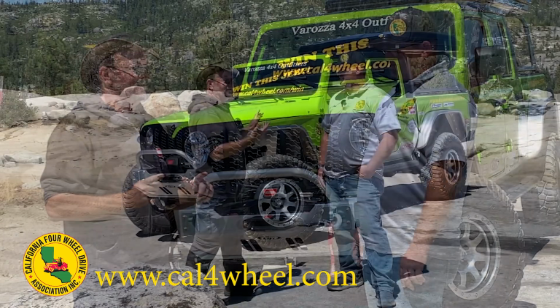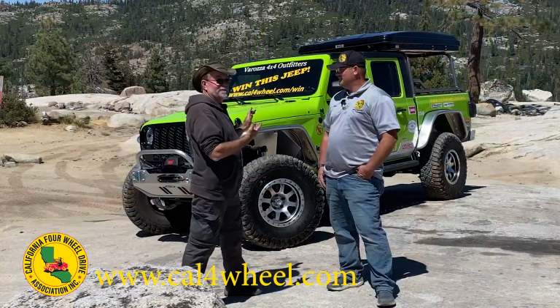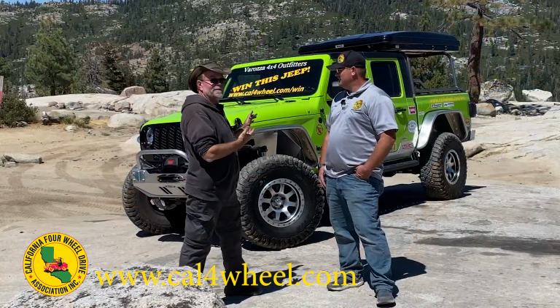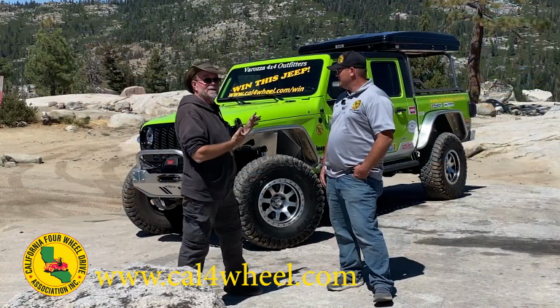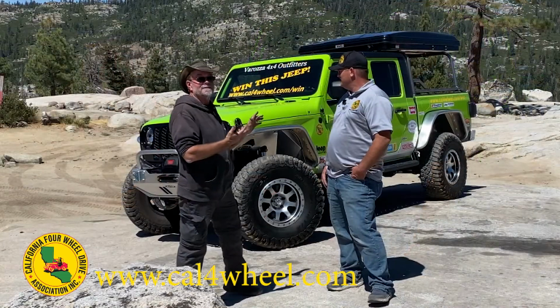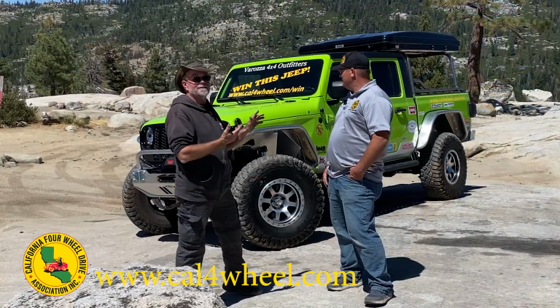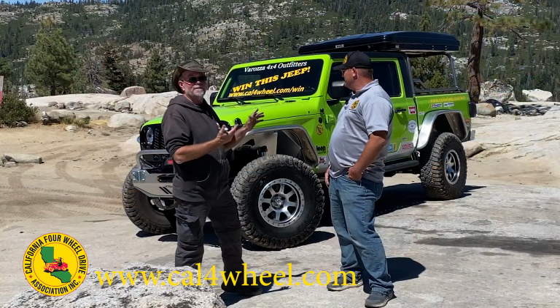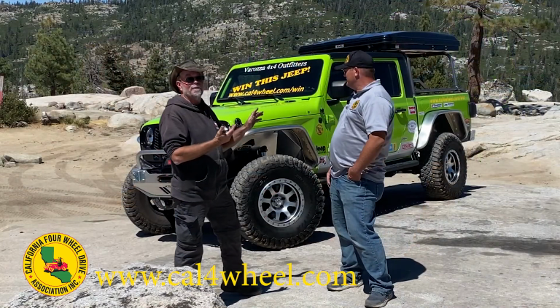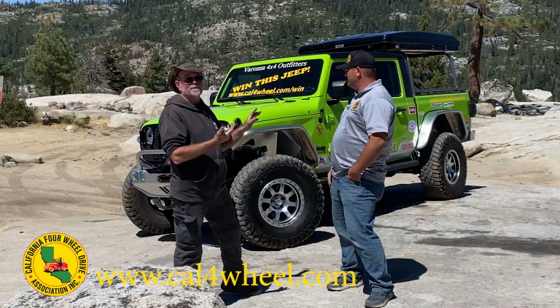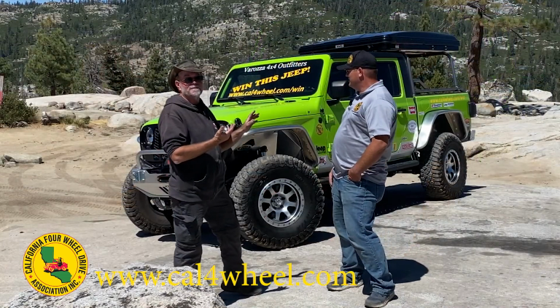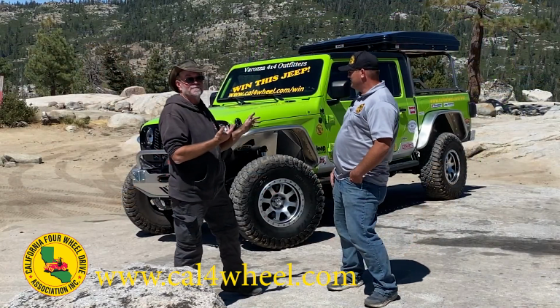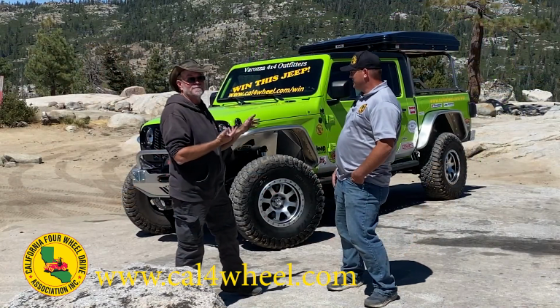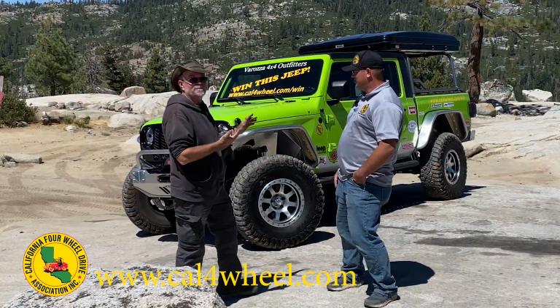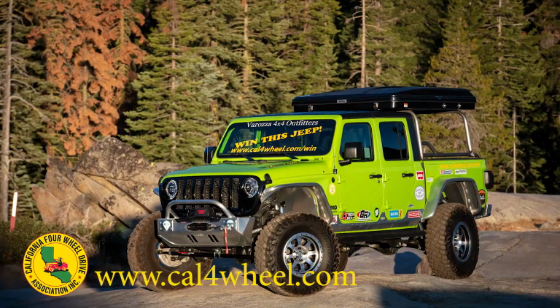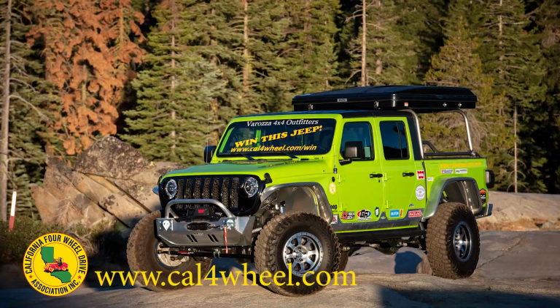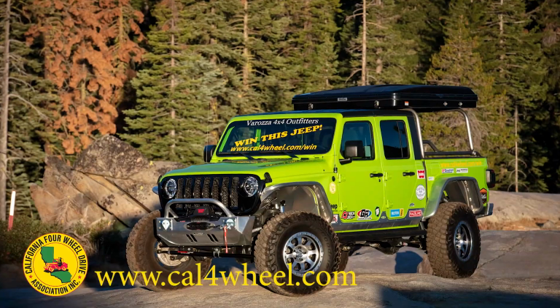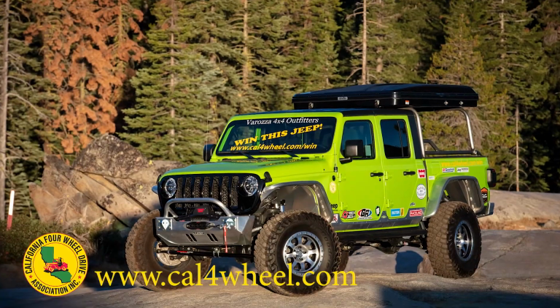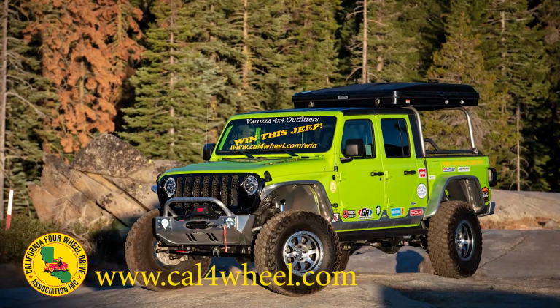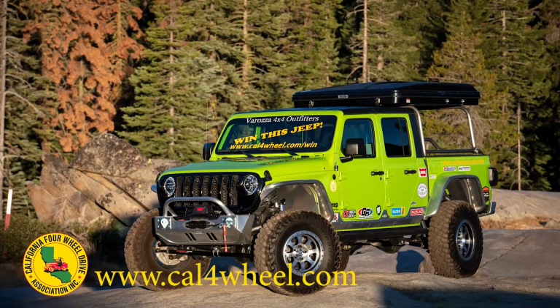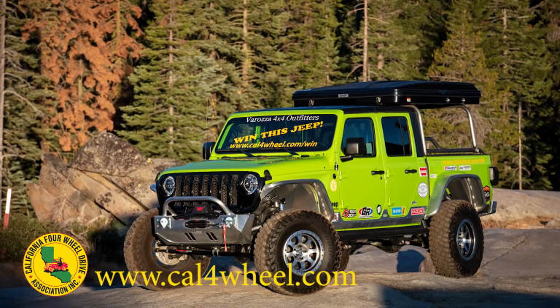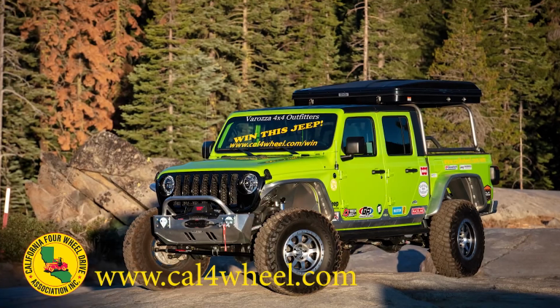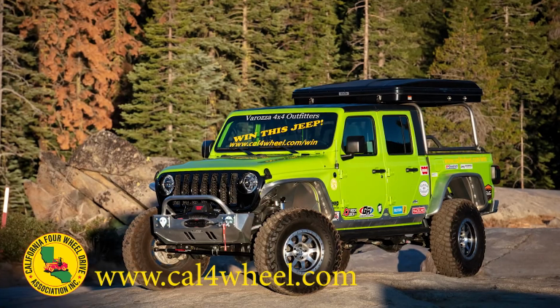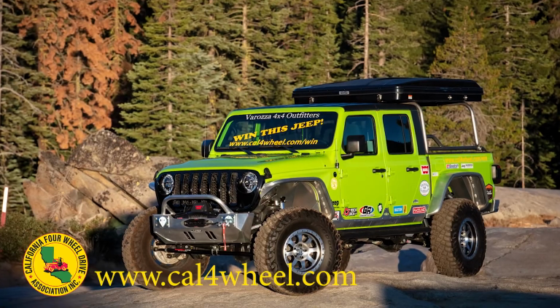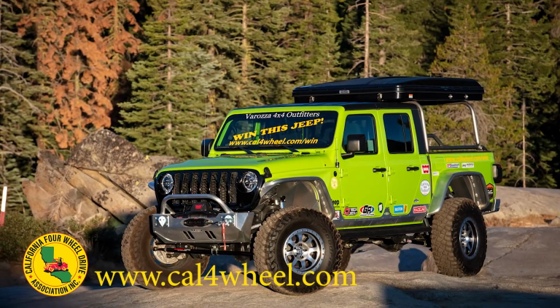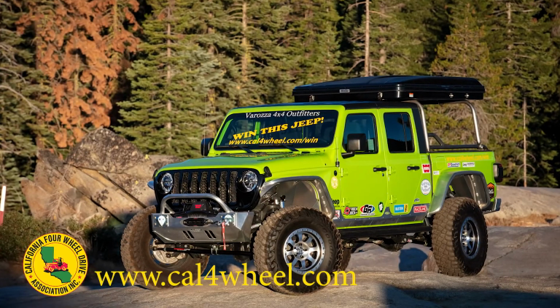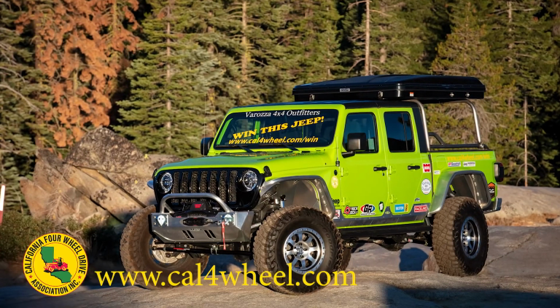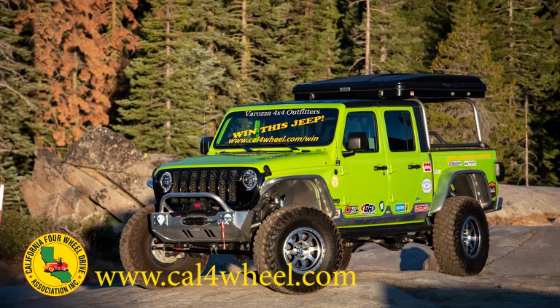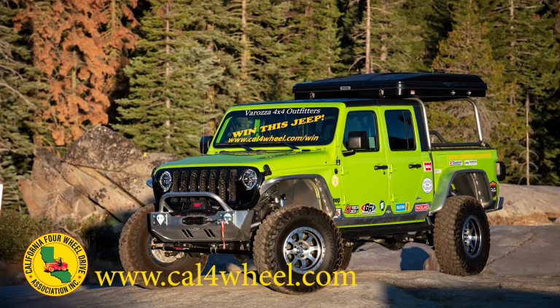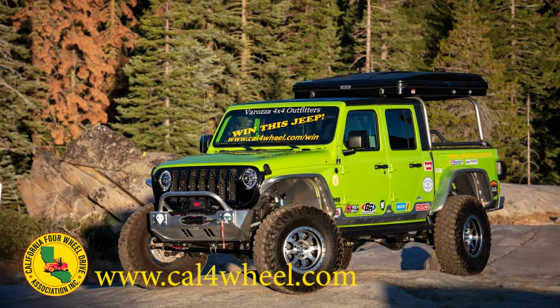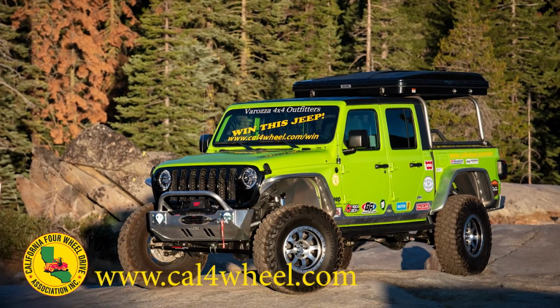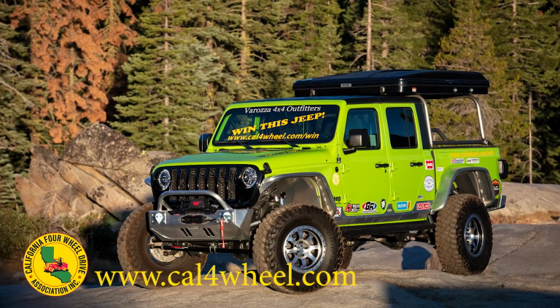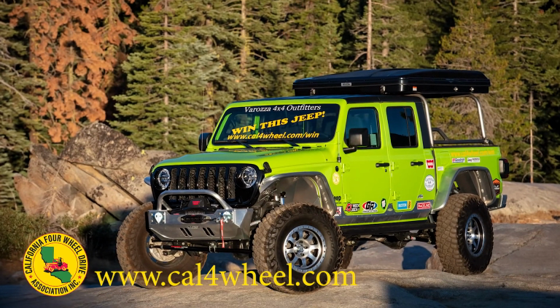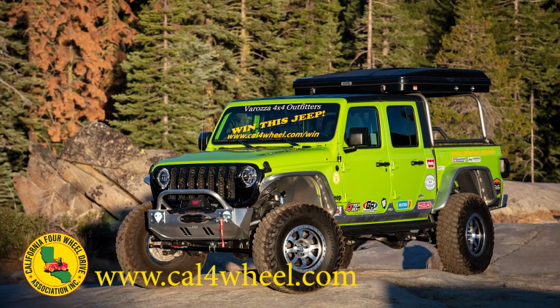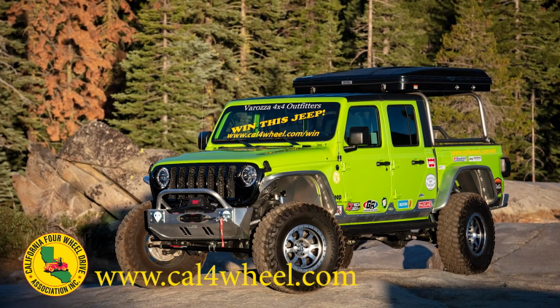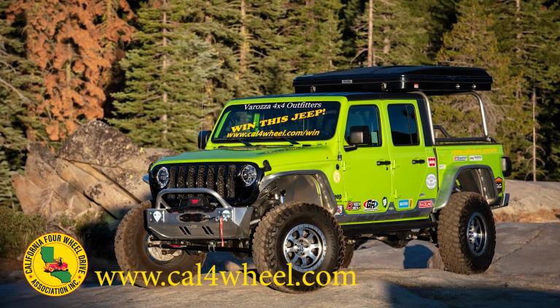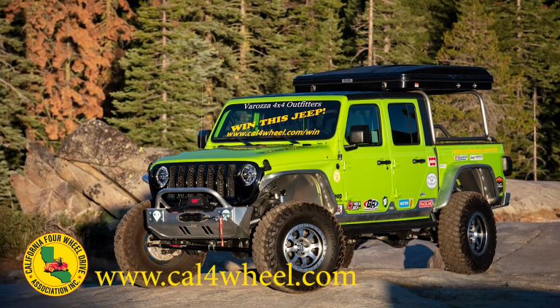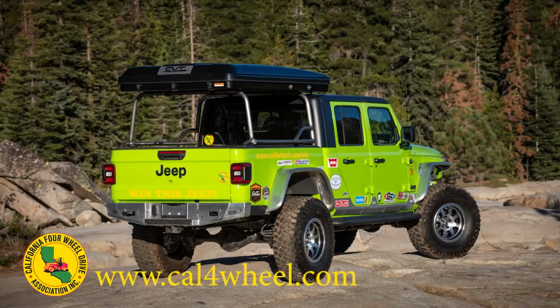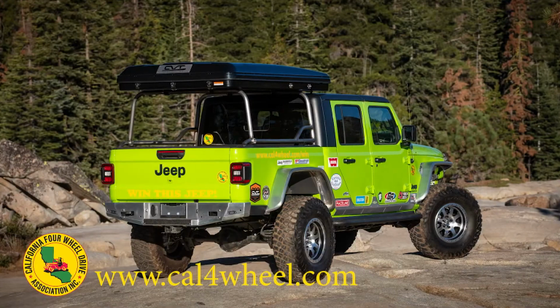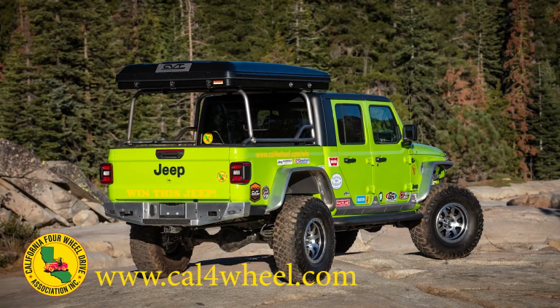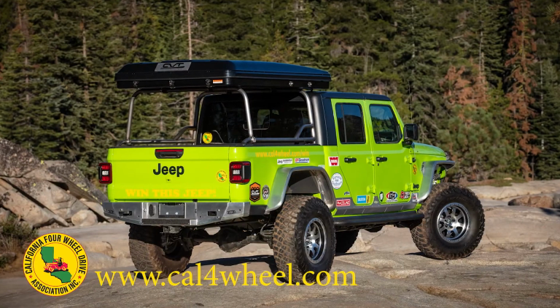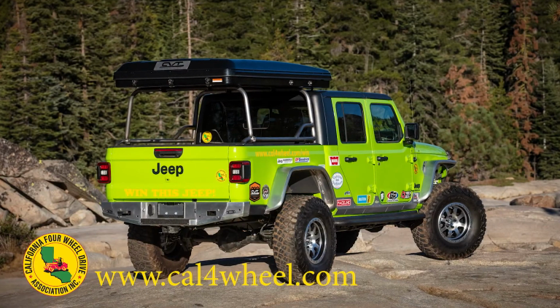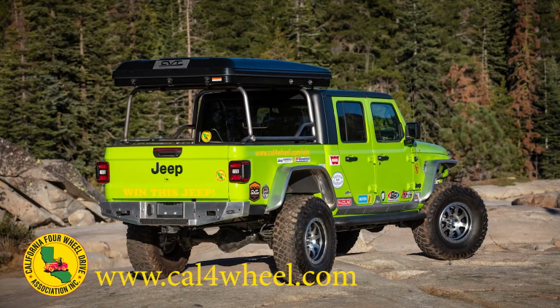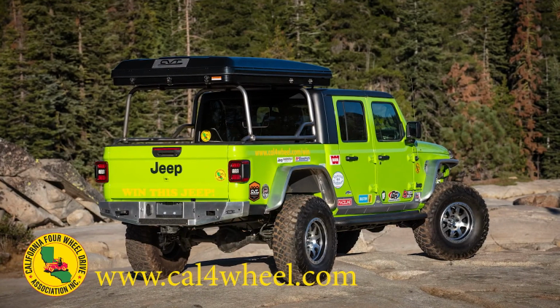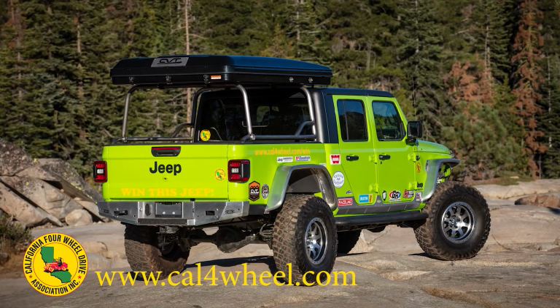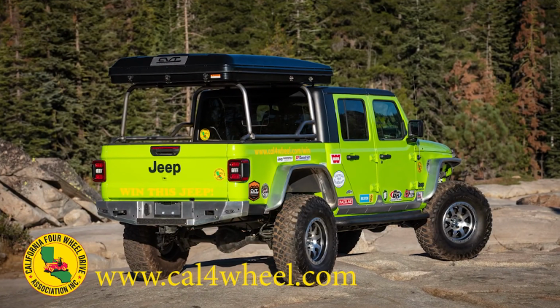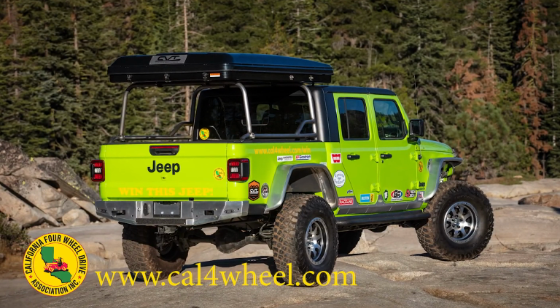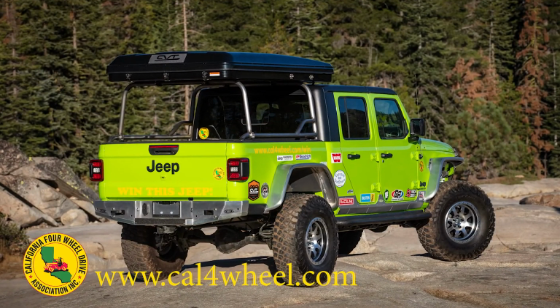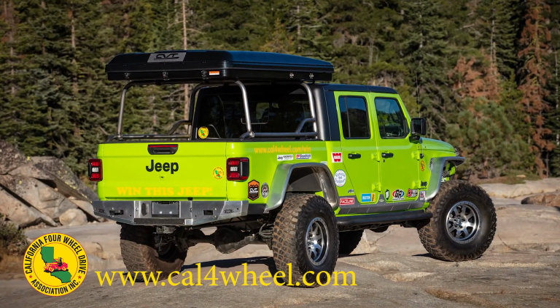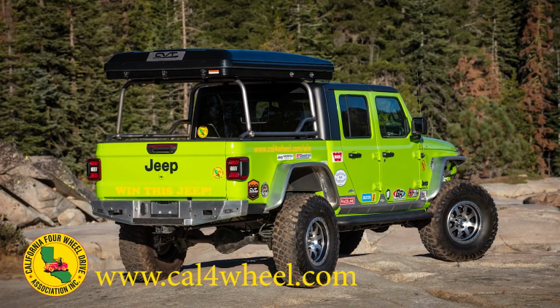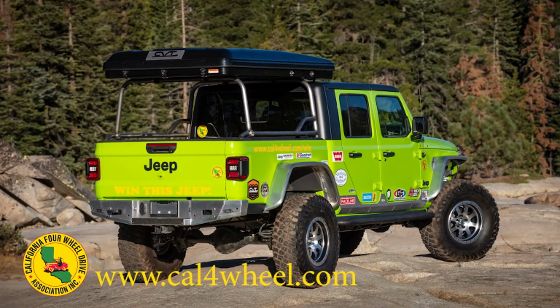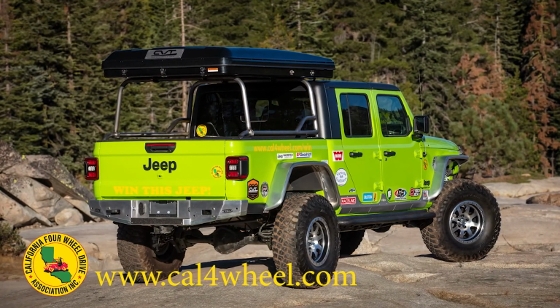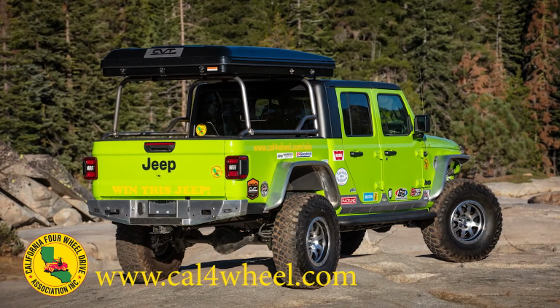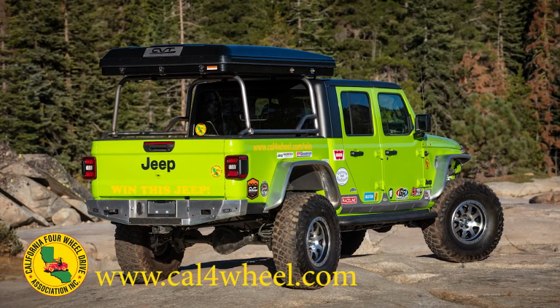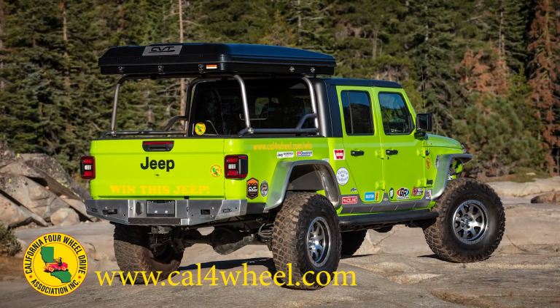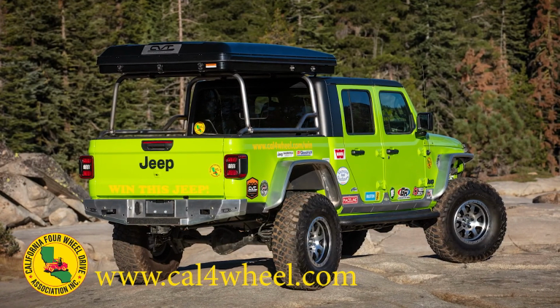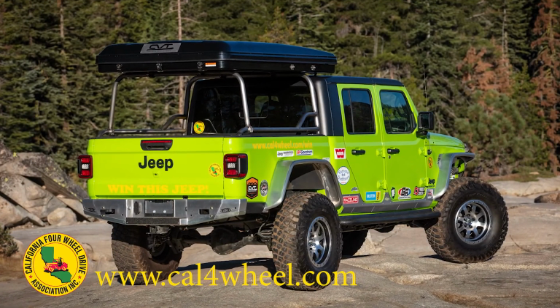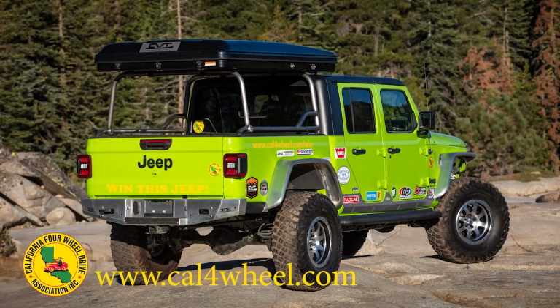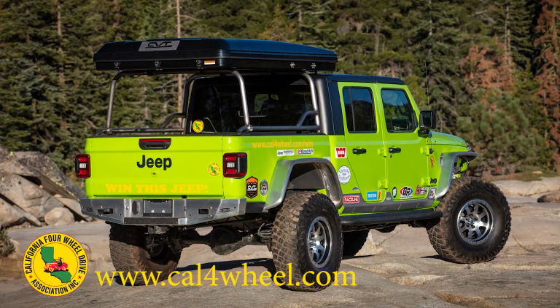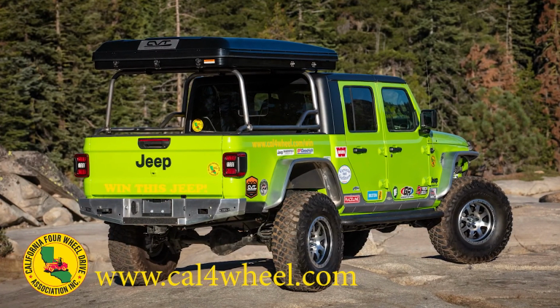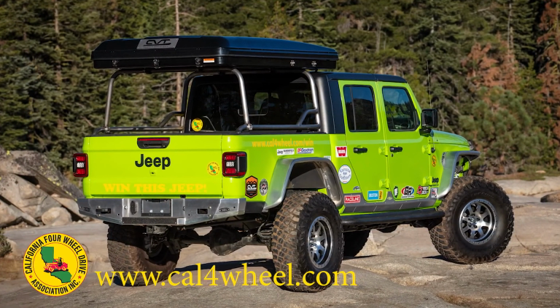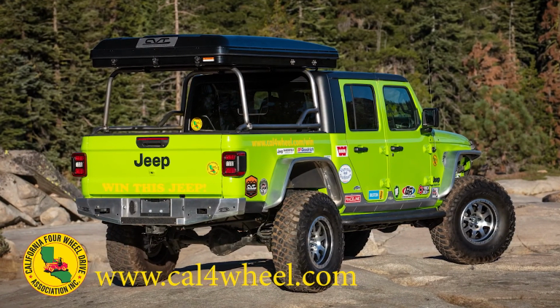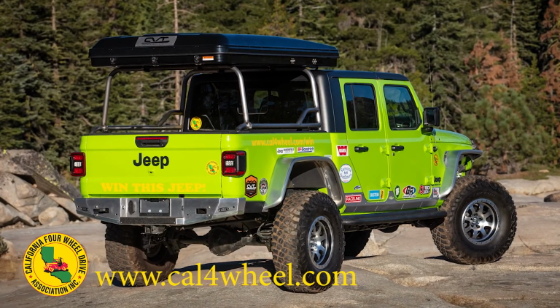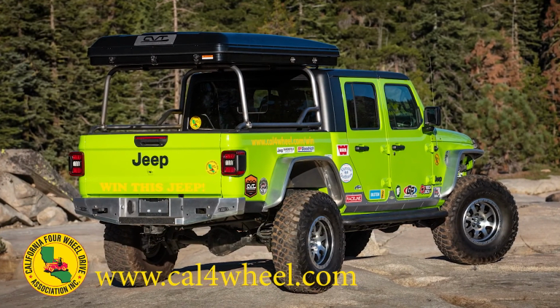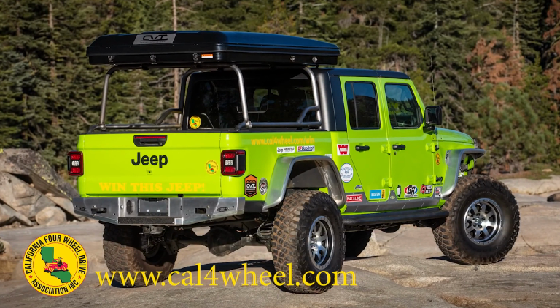If you guys didn't notice, there's this really, really cool Gladiator. It's brand new, right? Well, 2021, 30 miles on it.